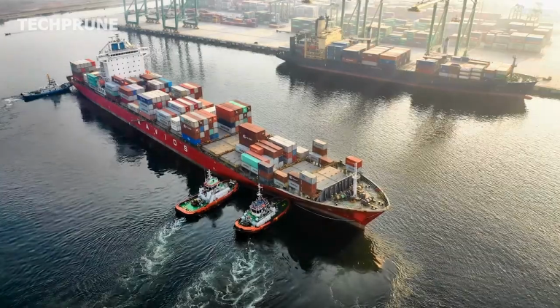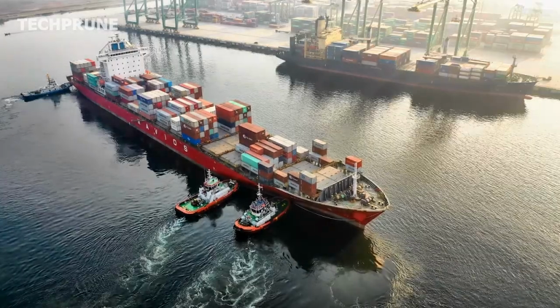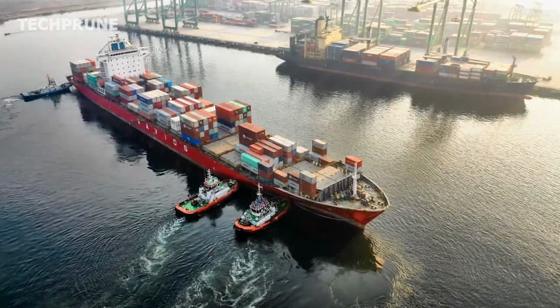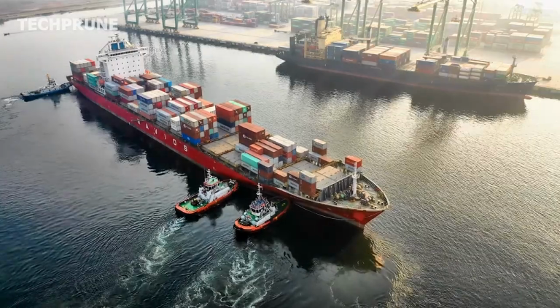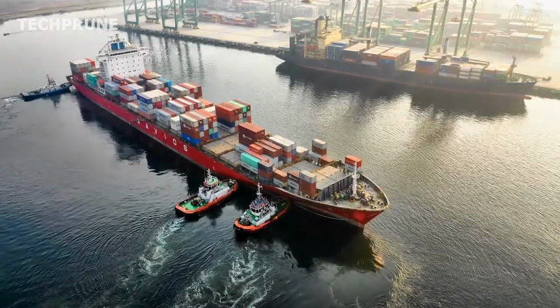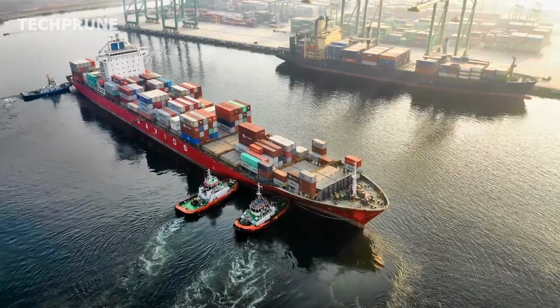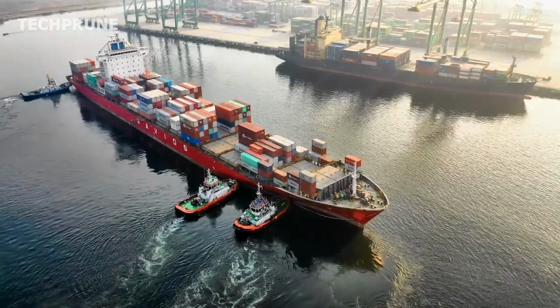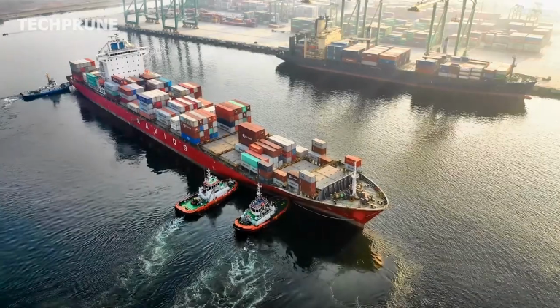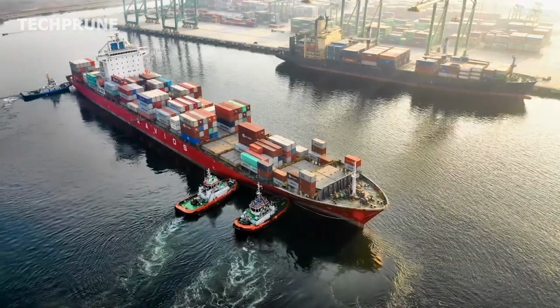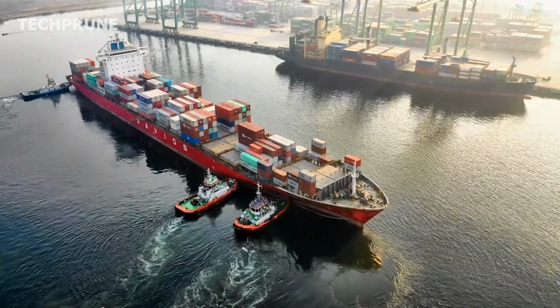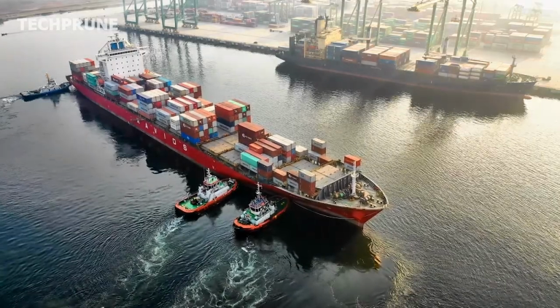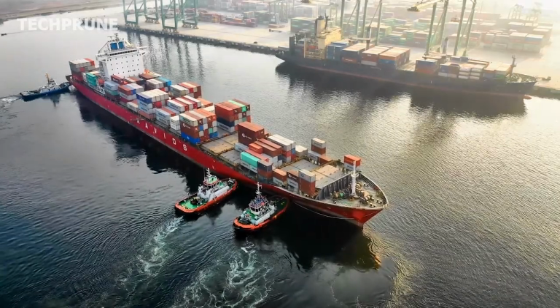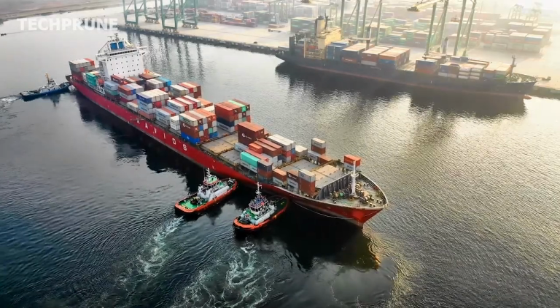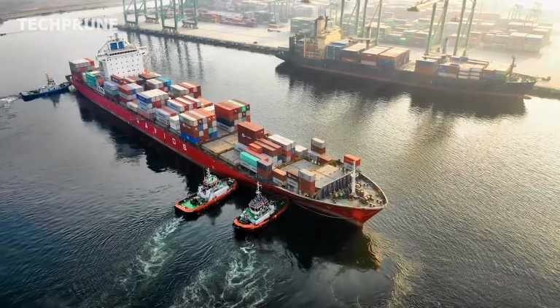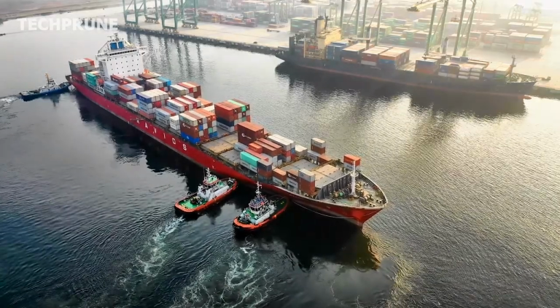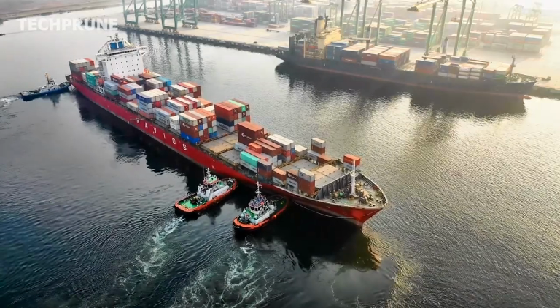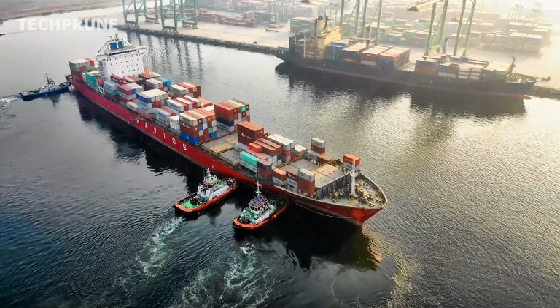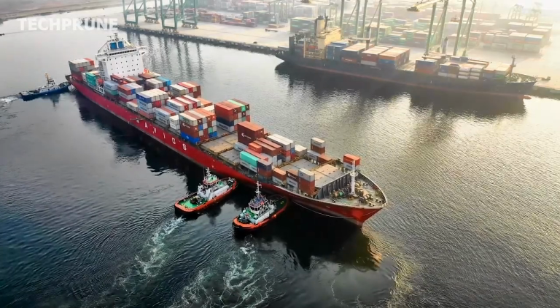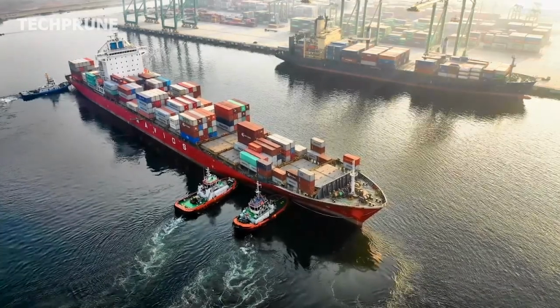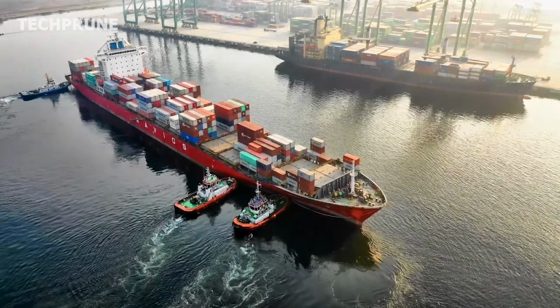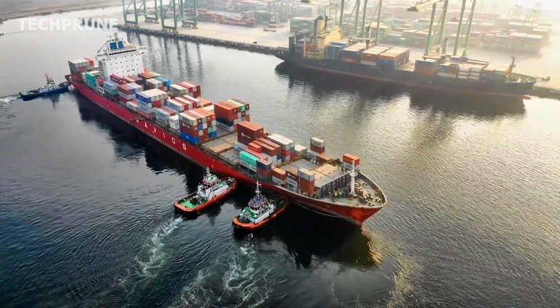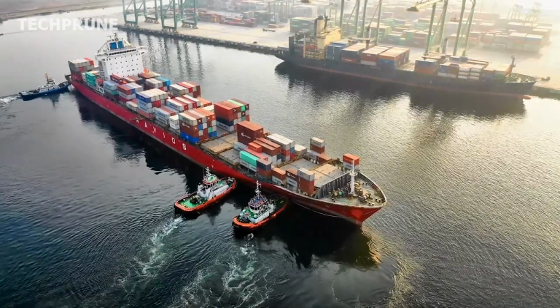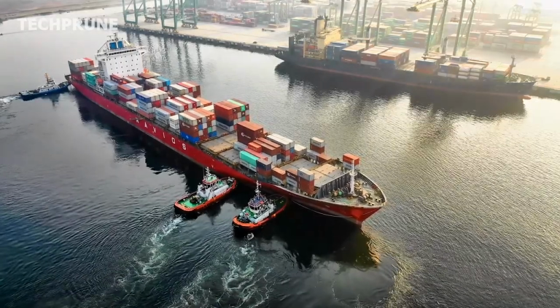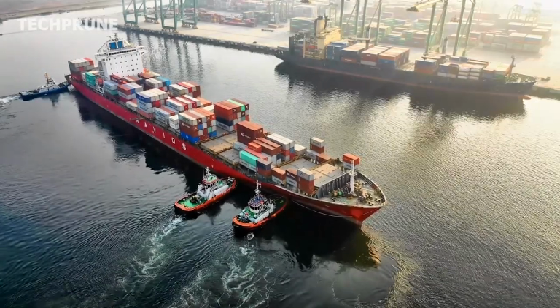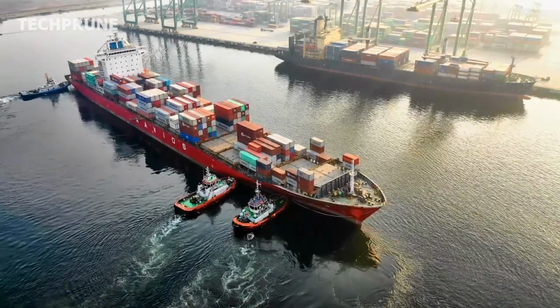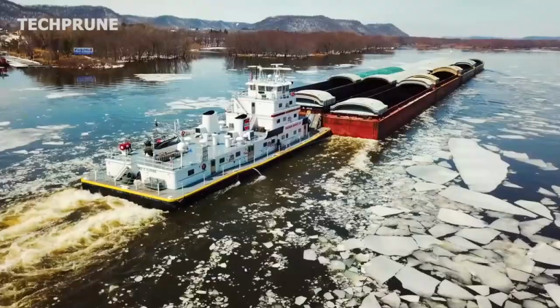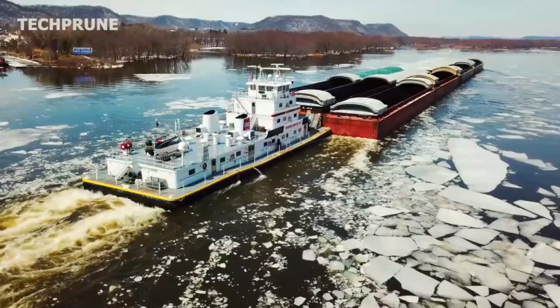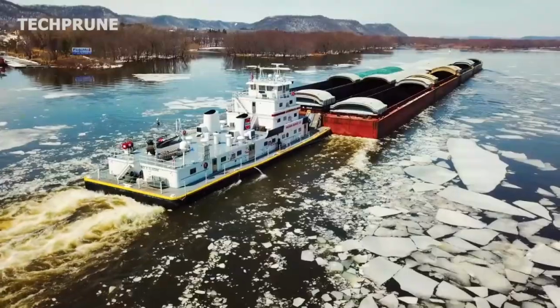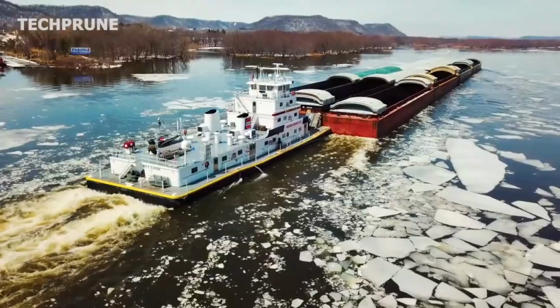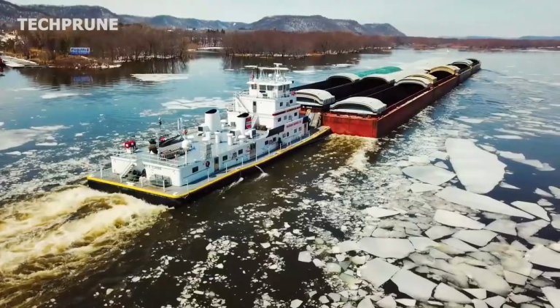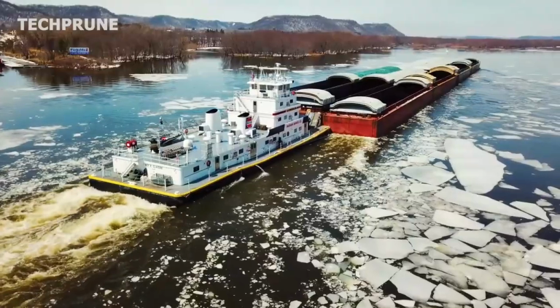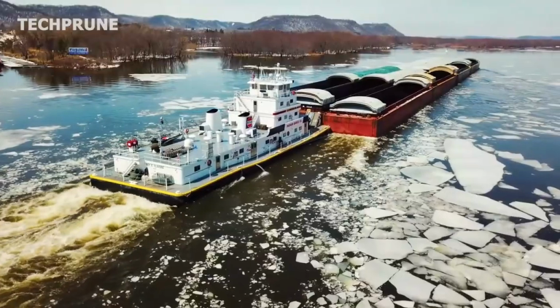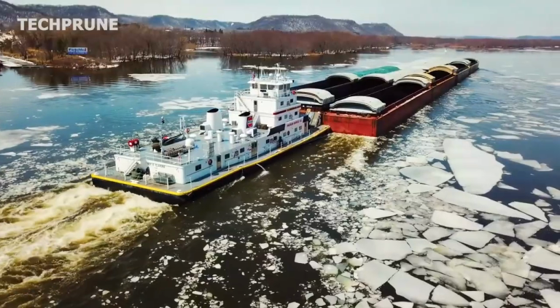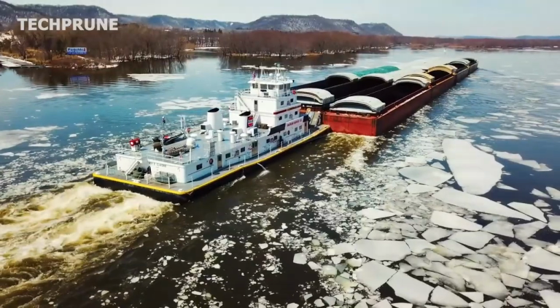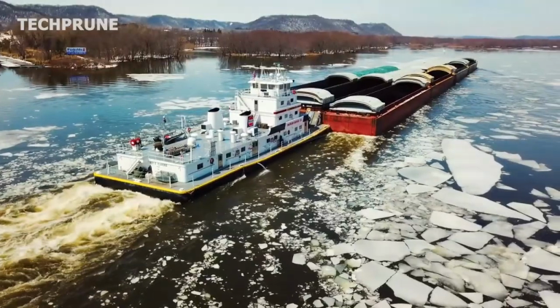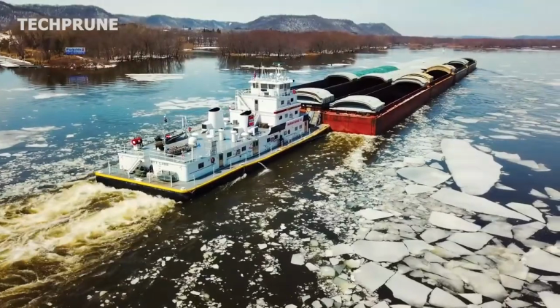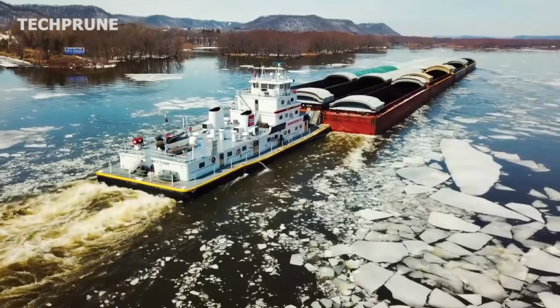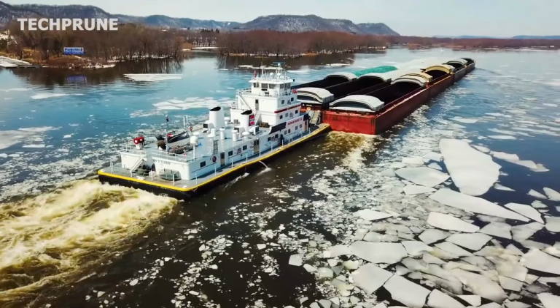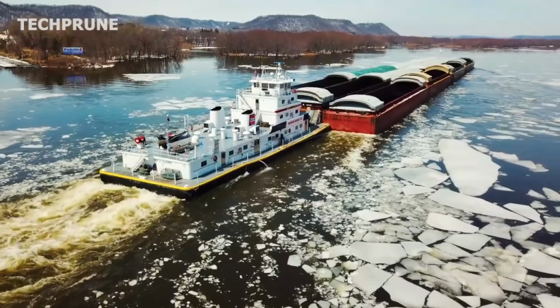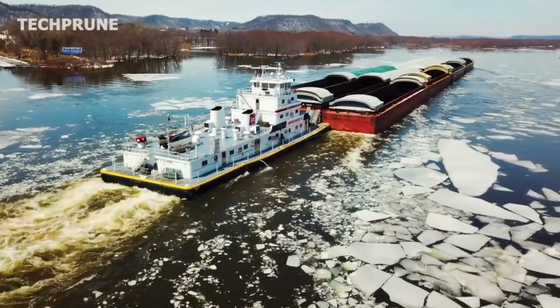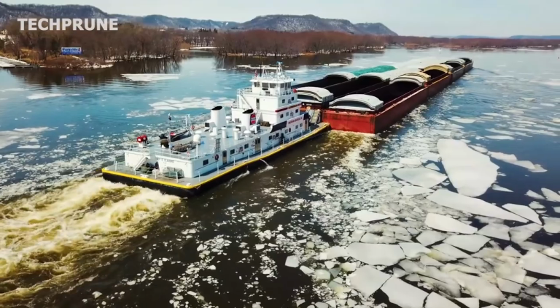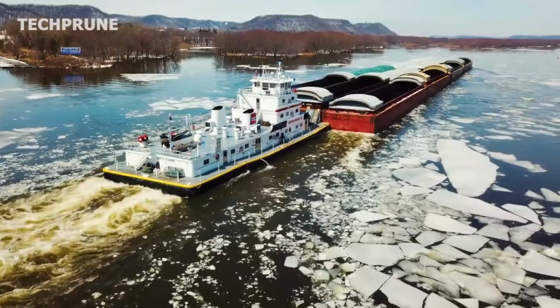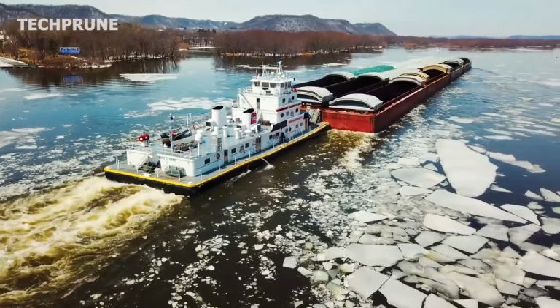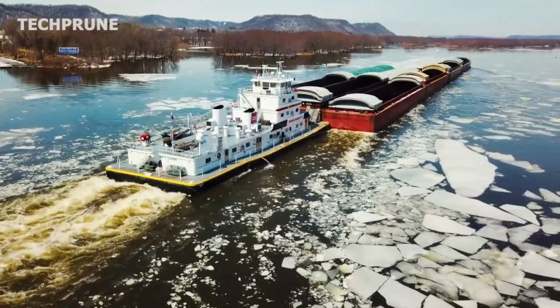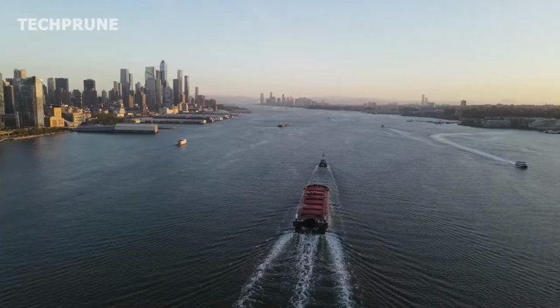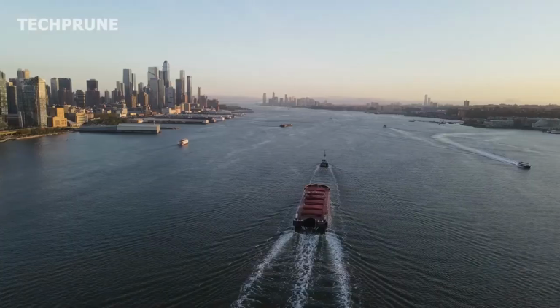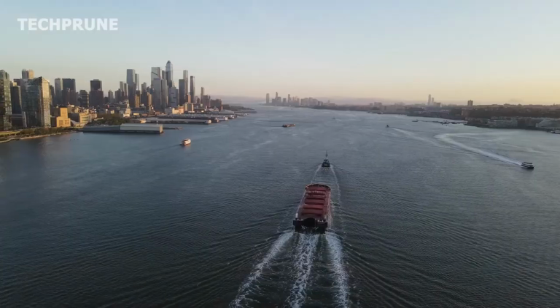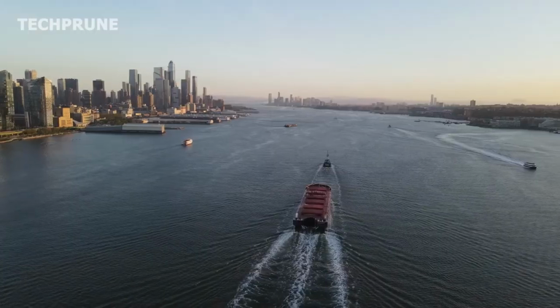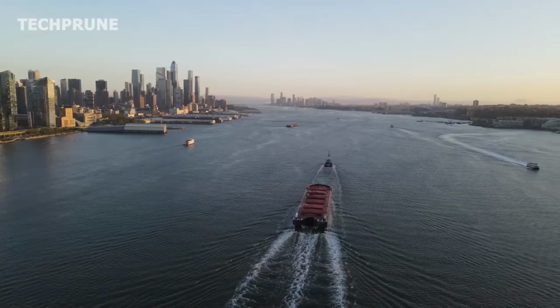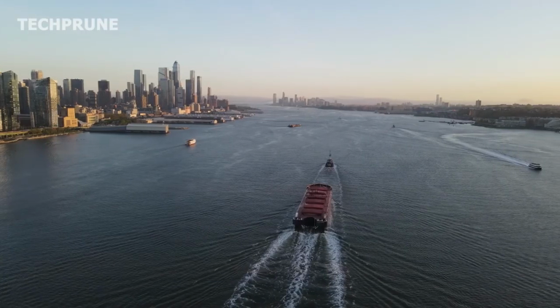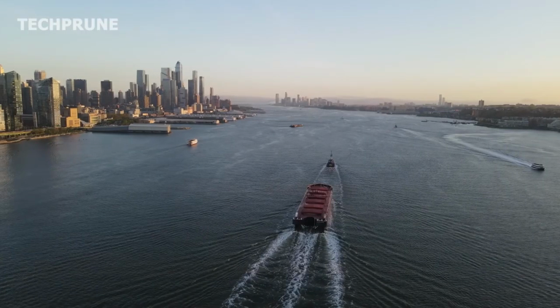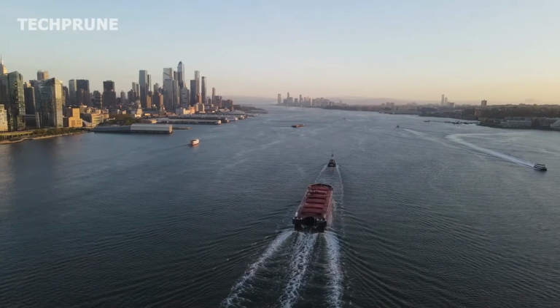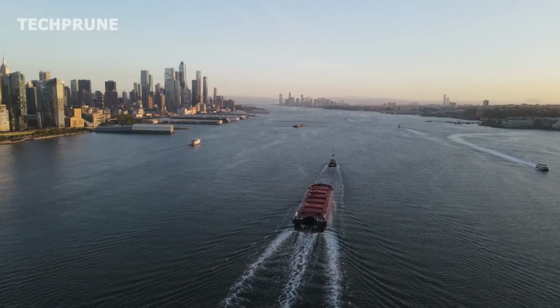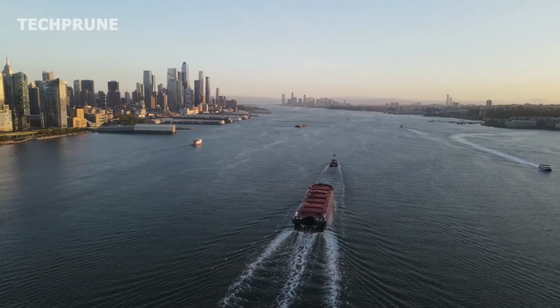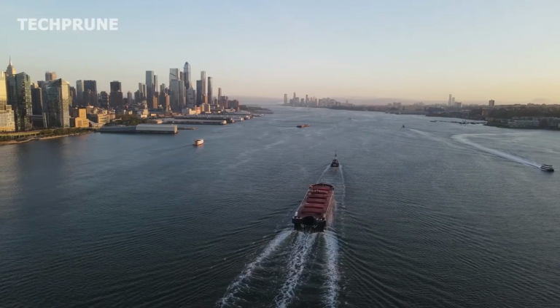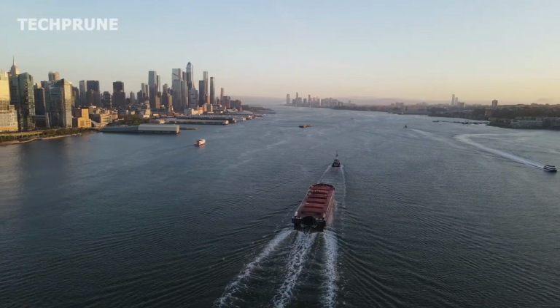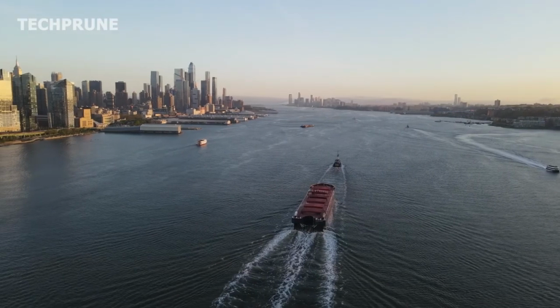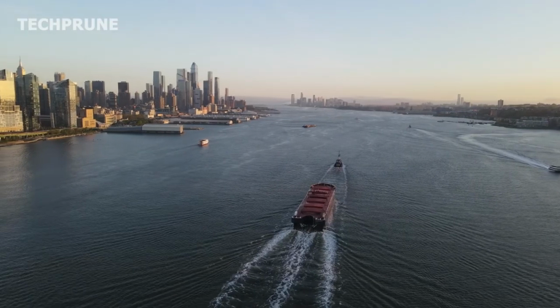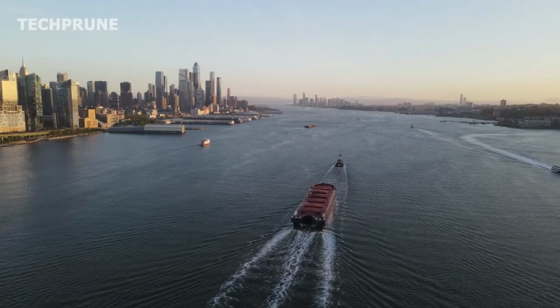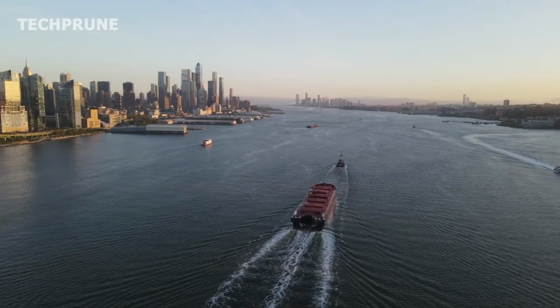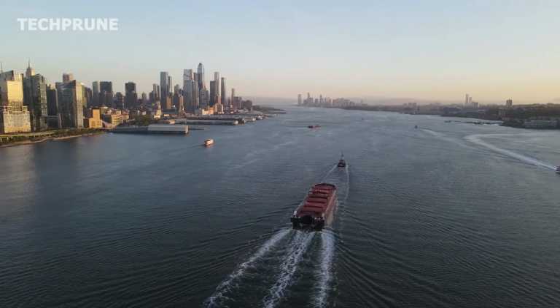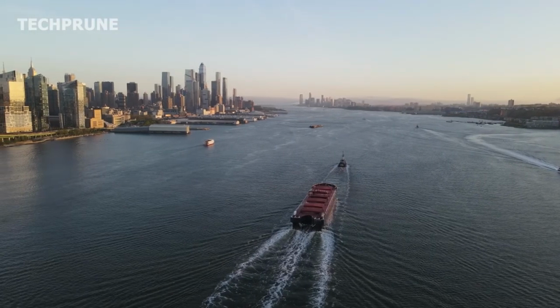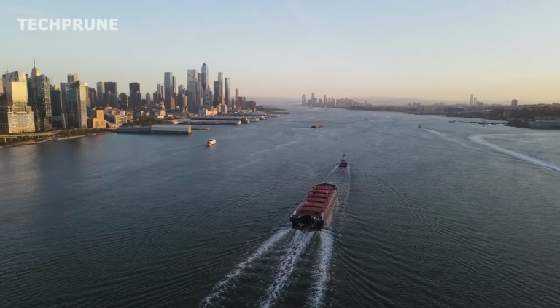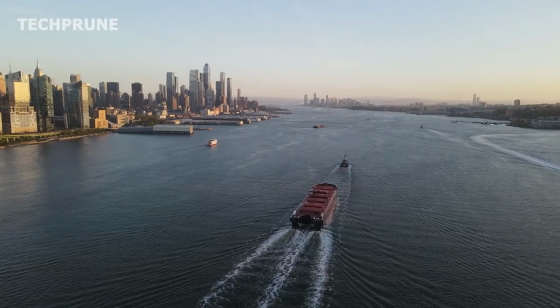Hello everyone and welcome back to Tech Prune channel. Today, we will discuss tugboats — the science behind towing massive ships.